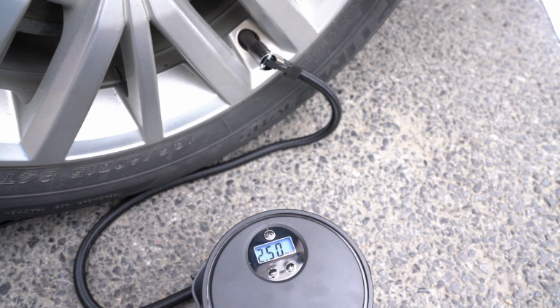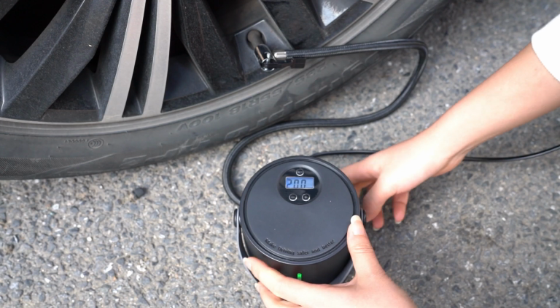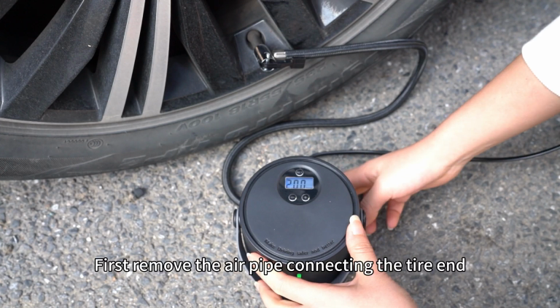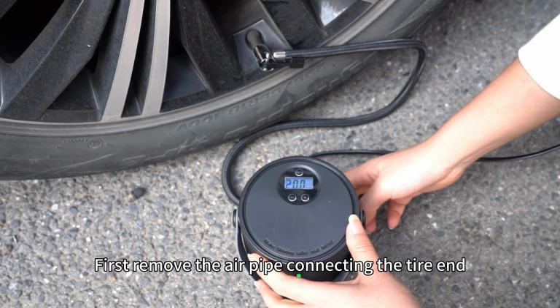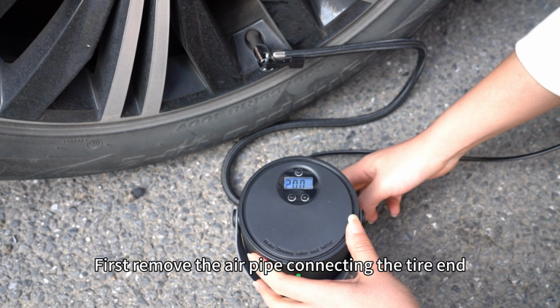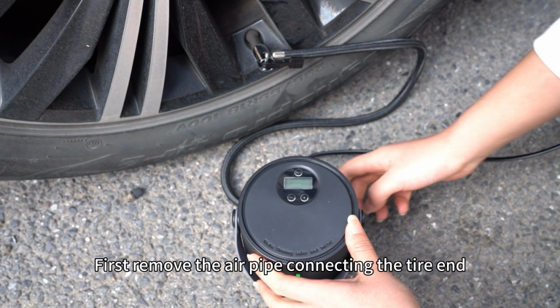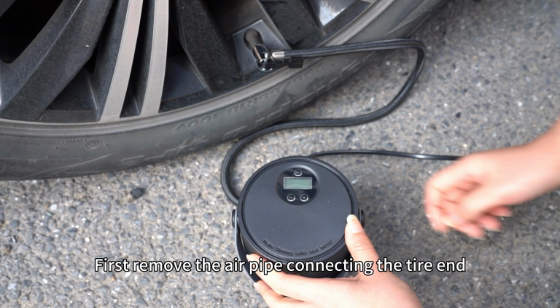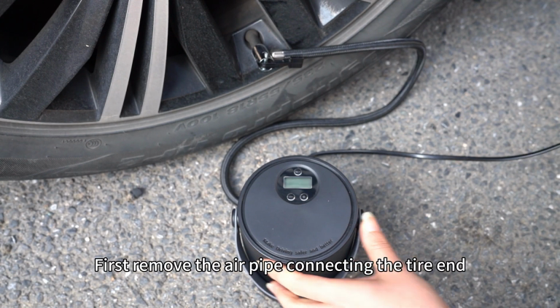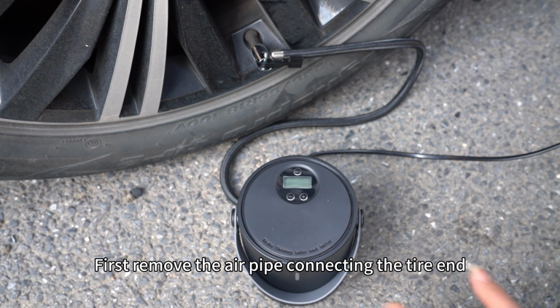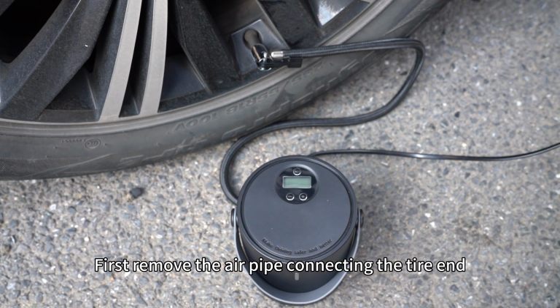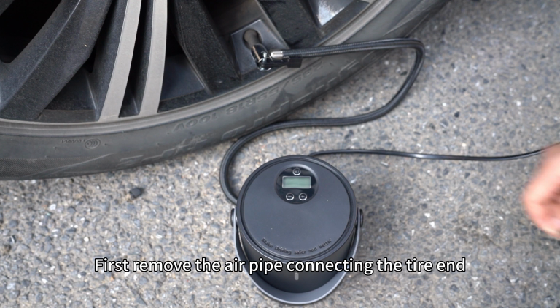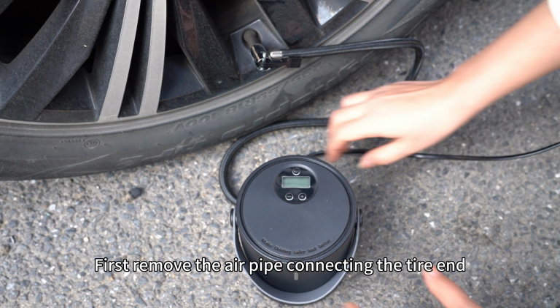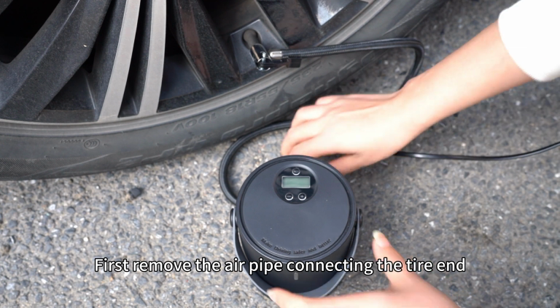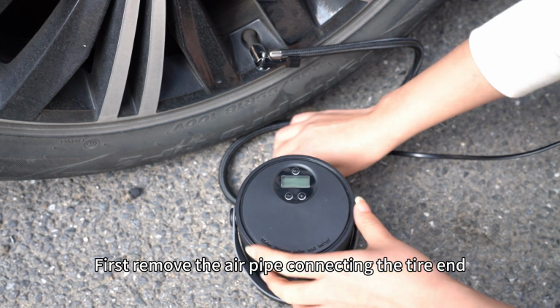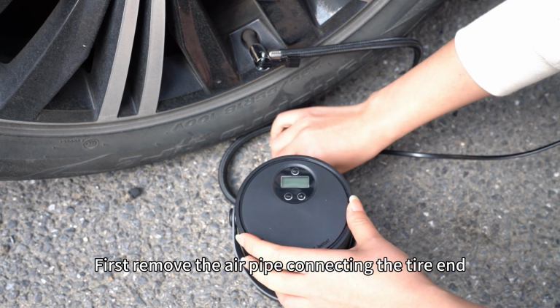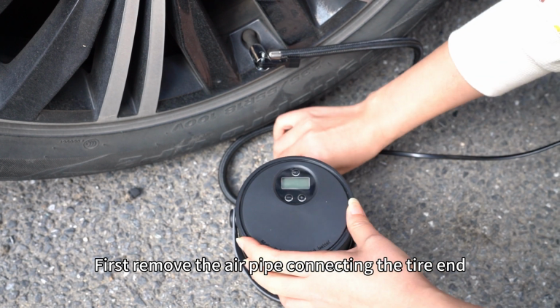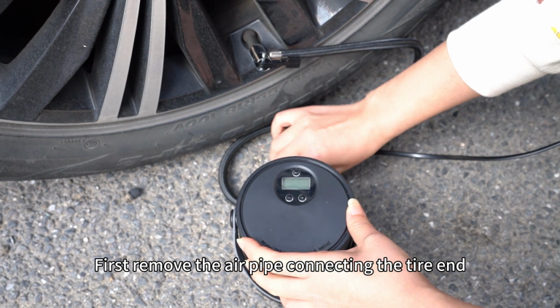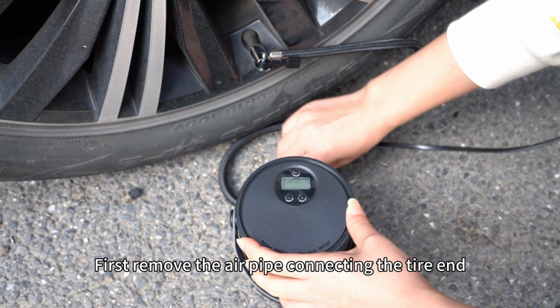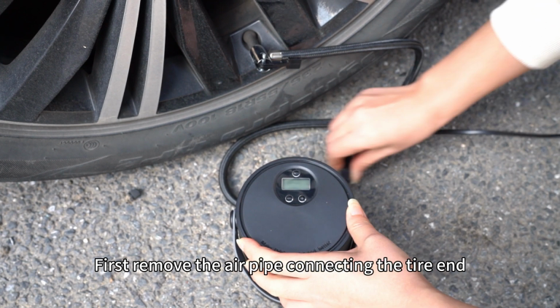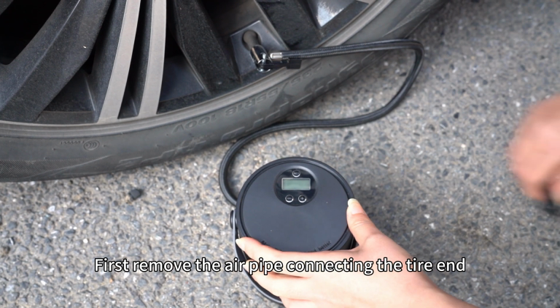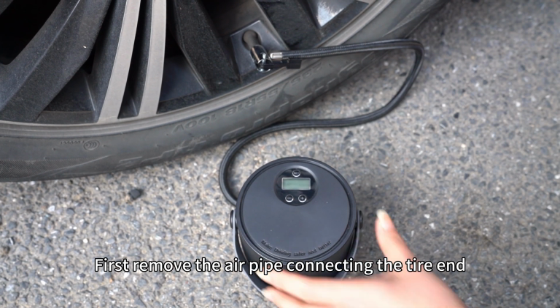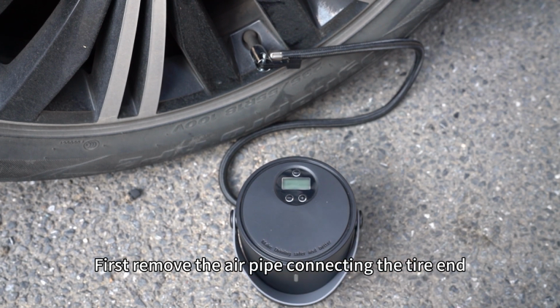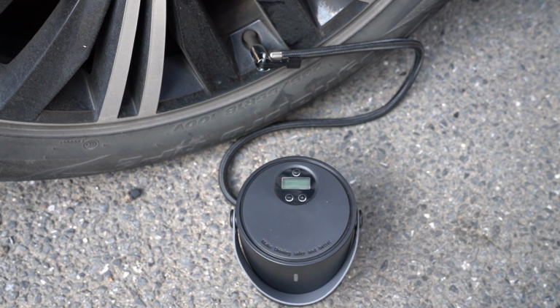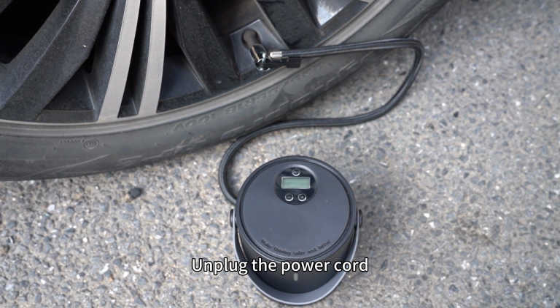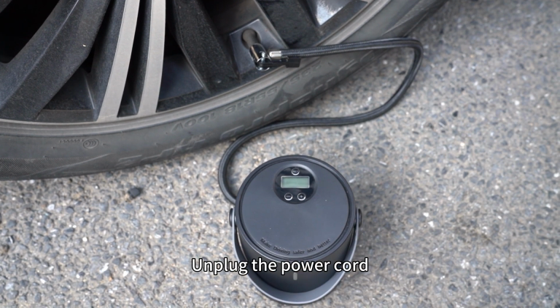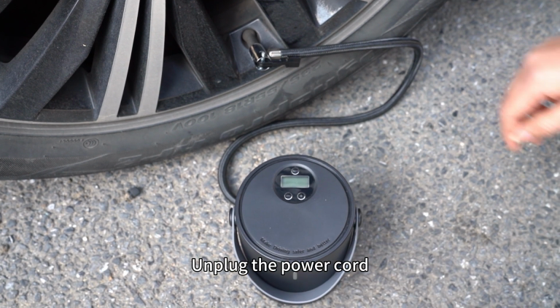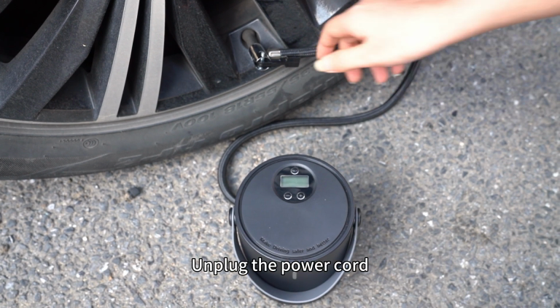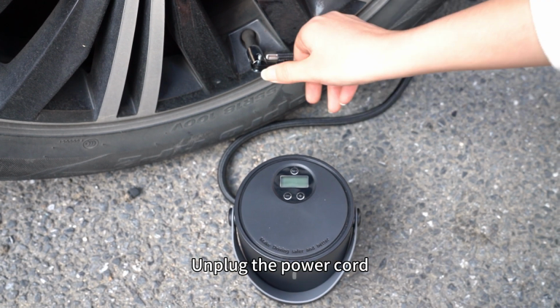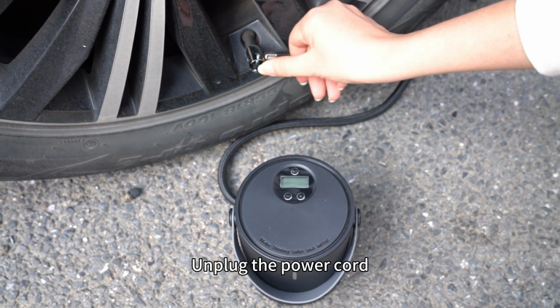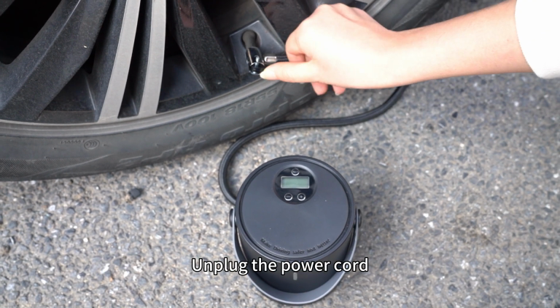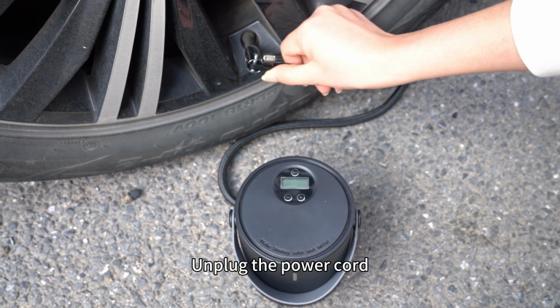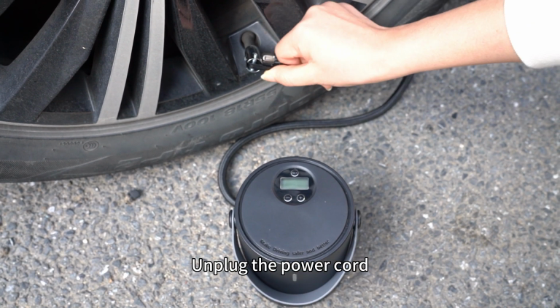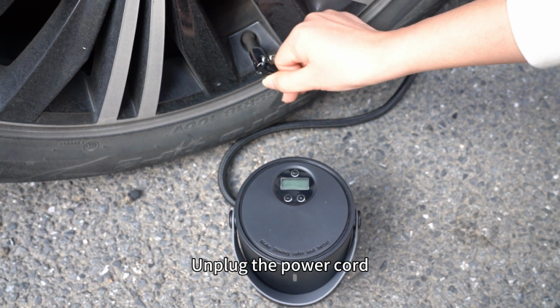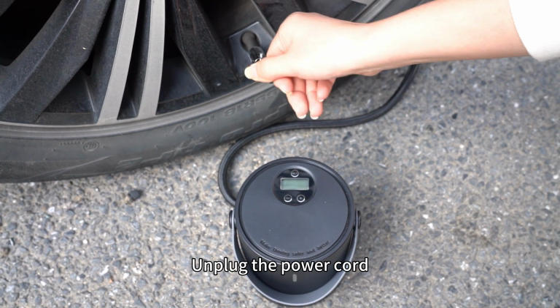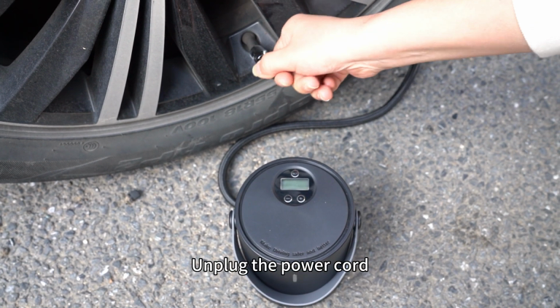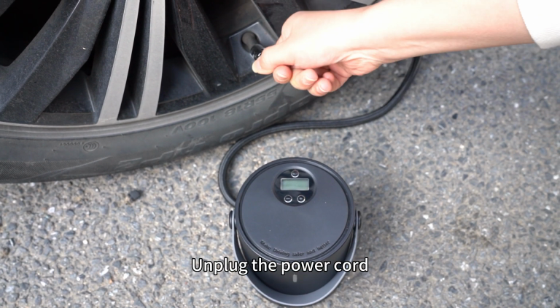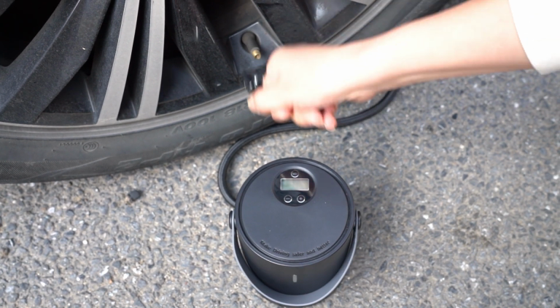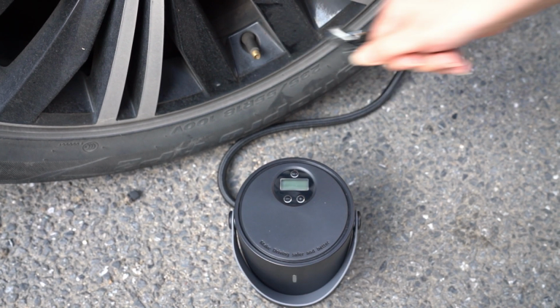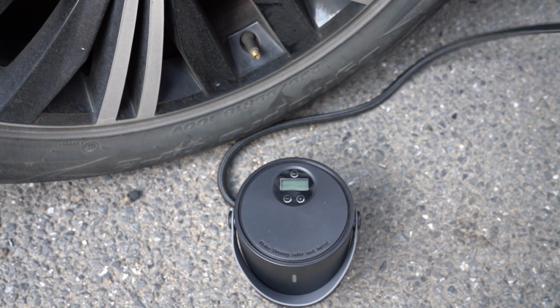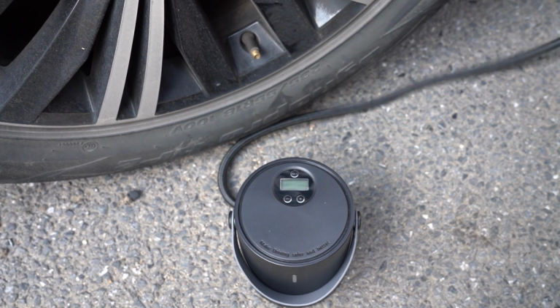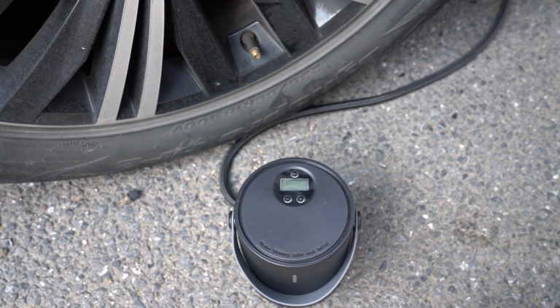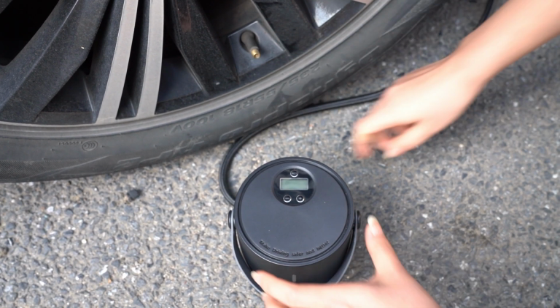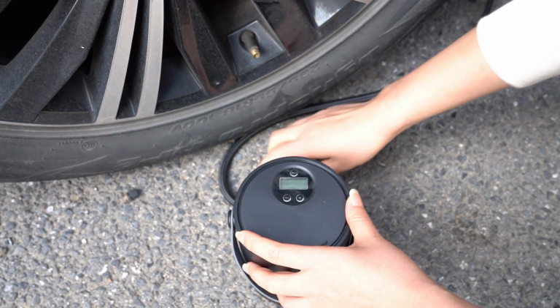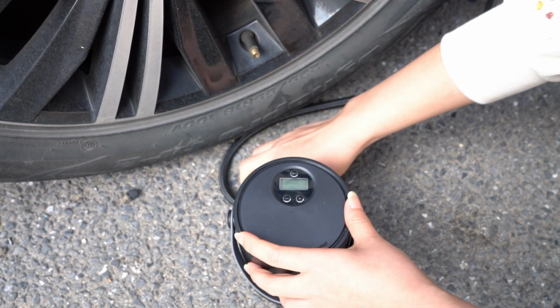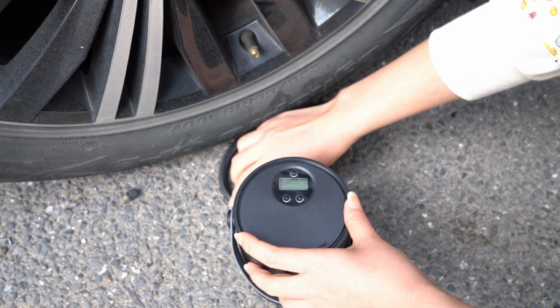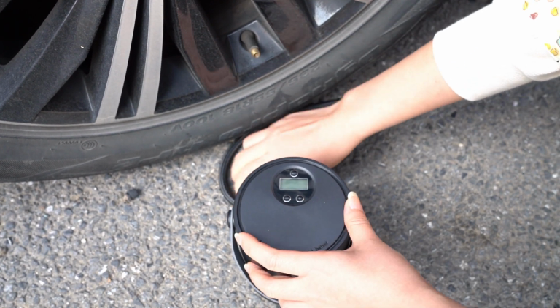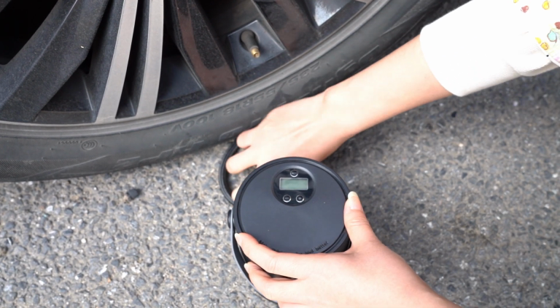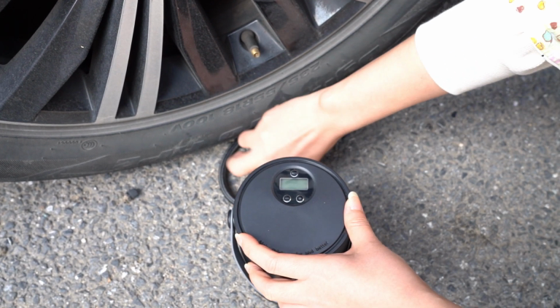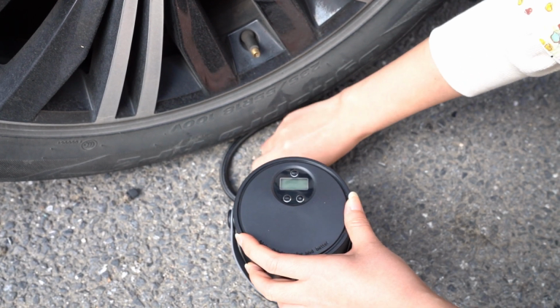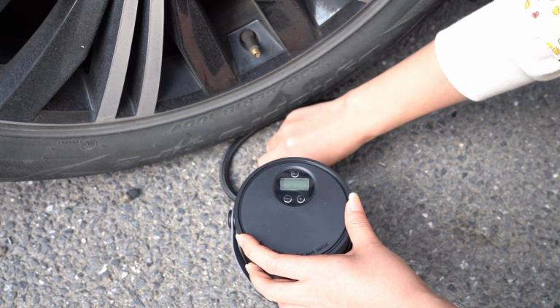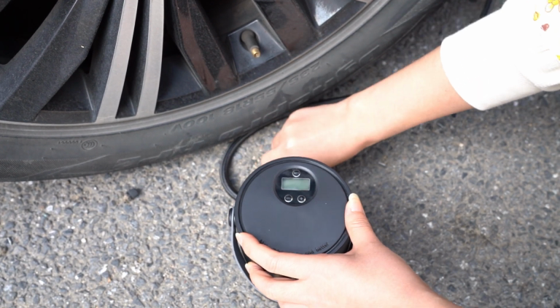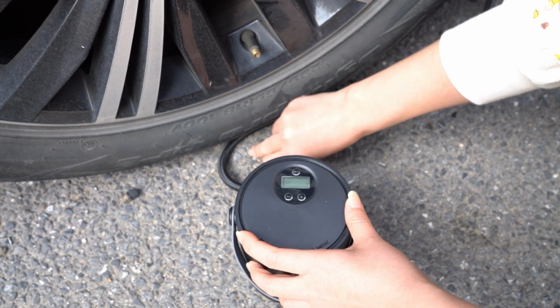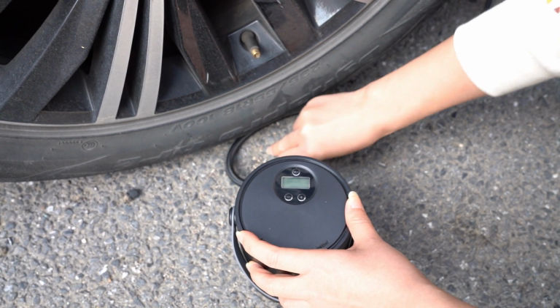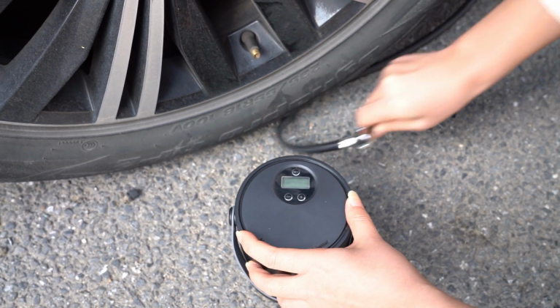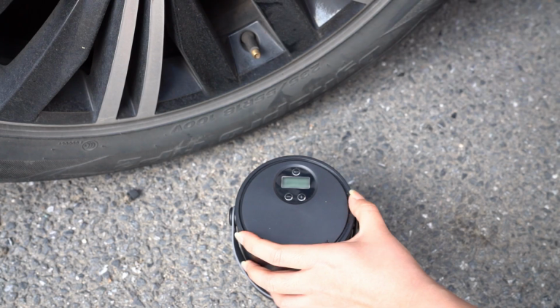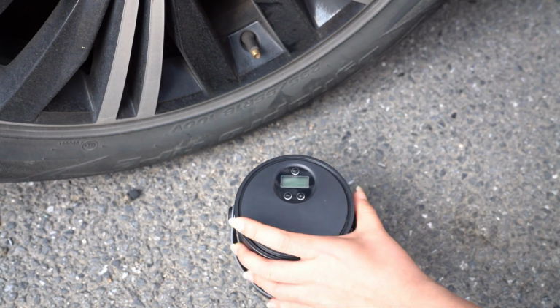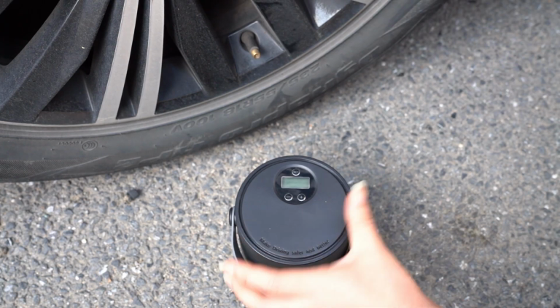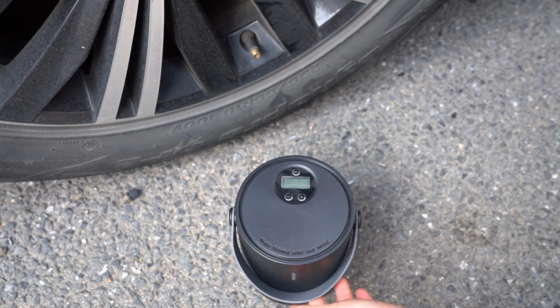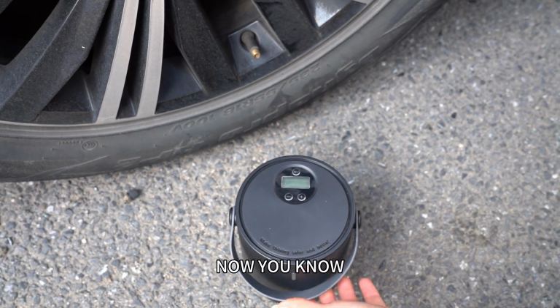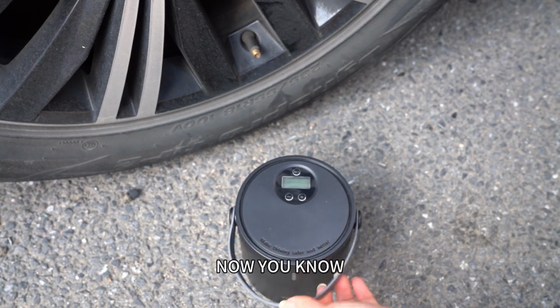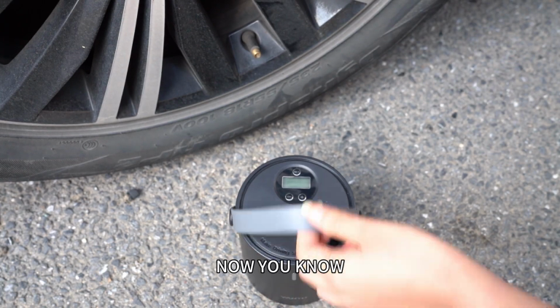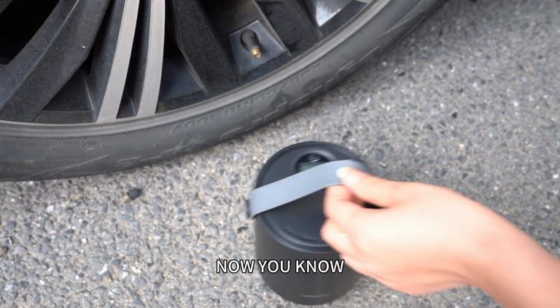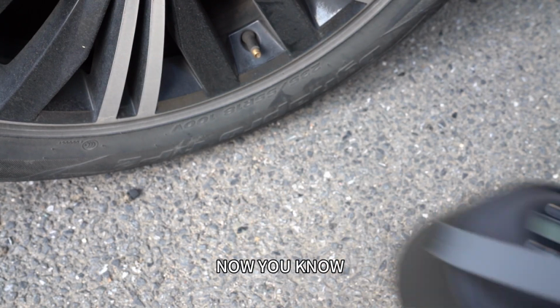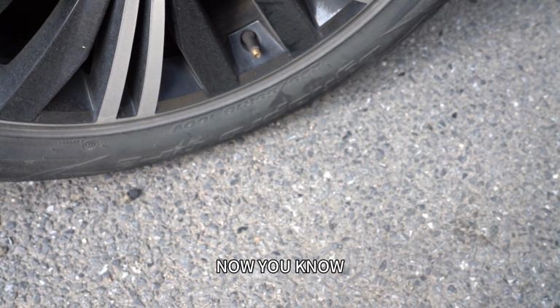First, remove the air pipe connecting the tire end, then unplug the power cord. Now you know how to use the Yantue 05 Tire Inflator.